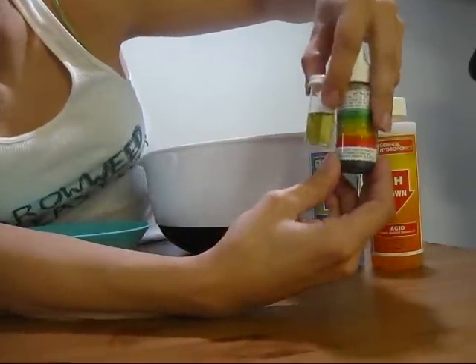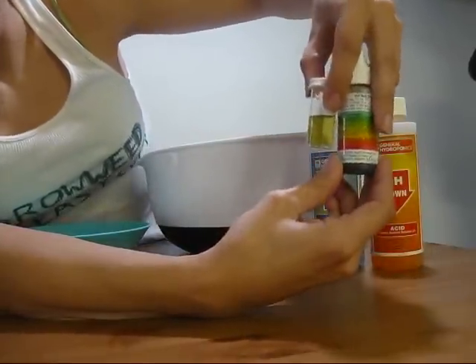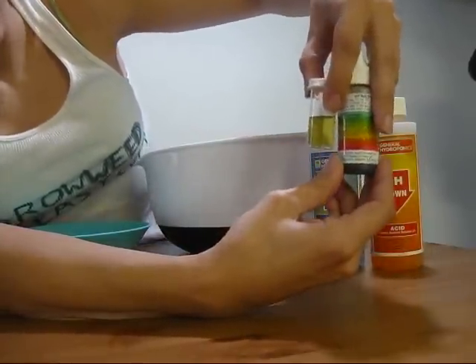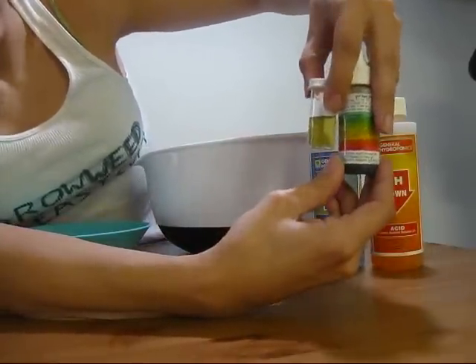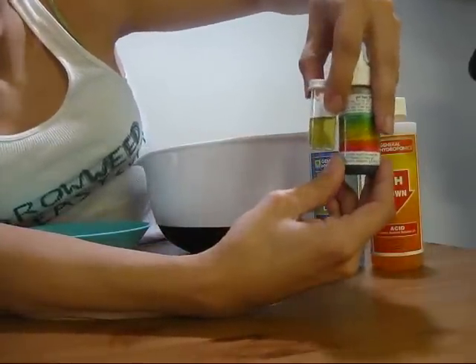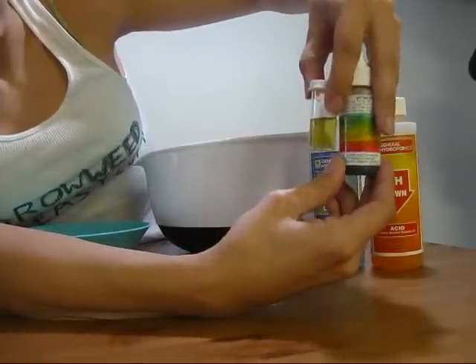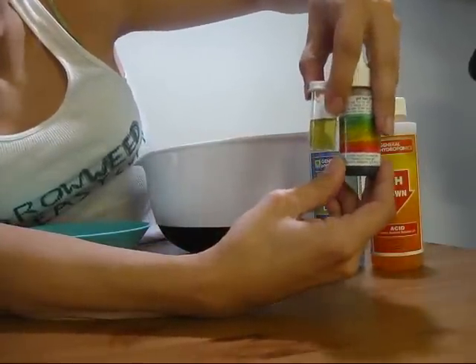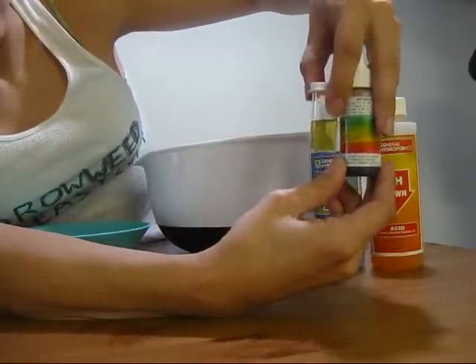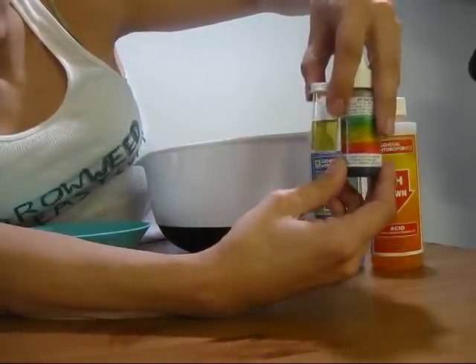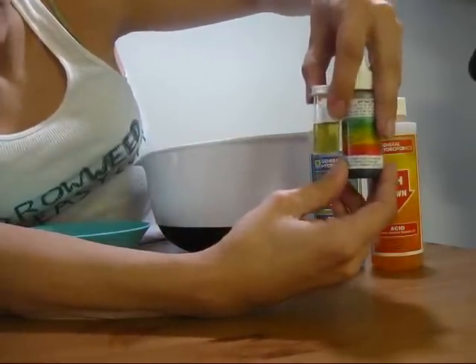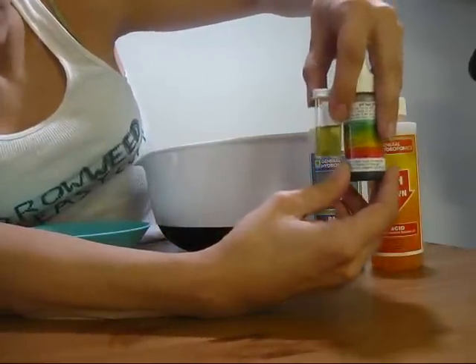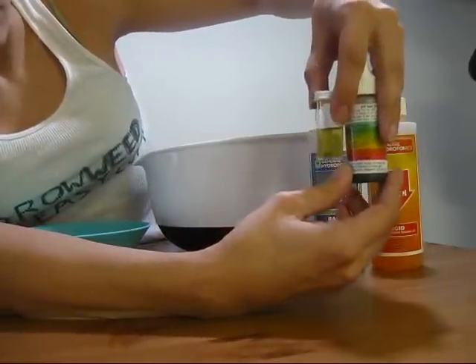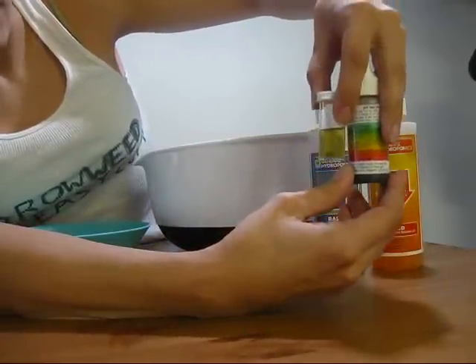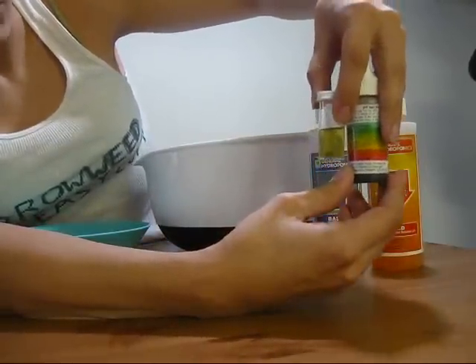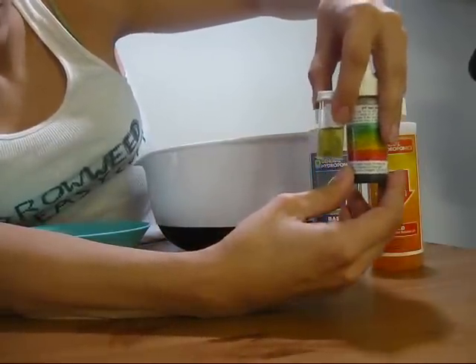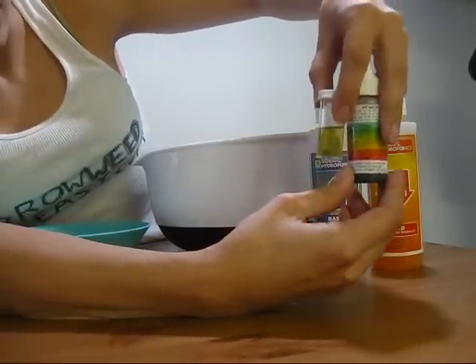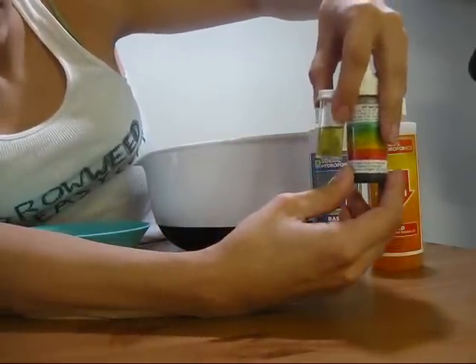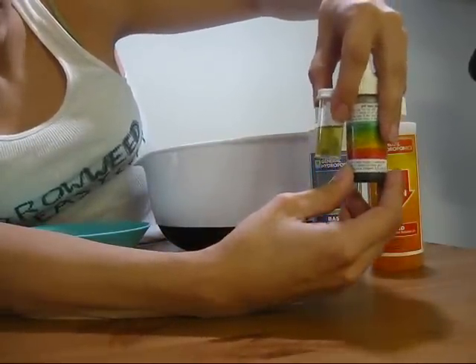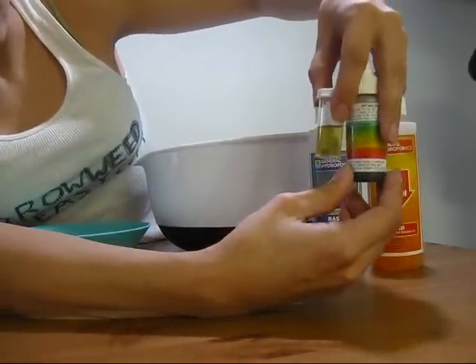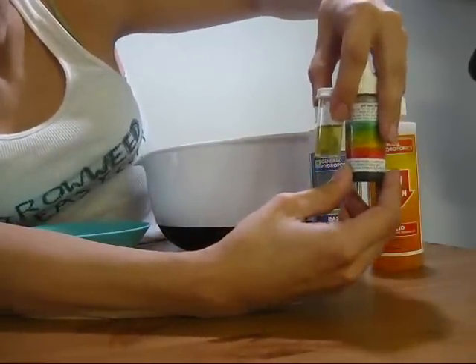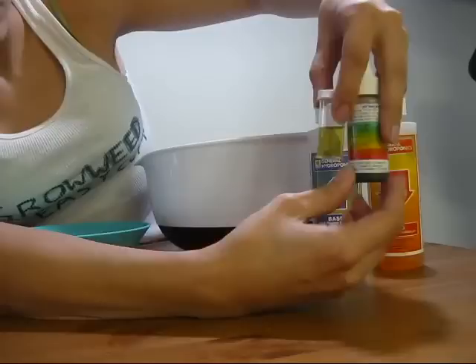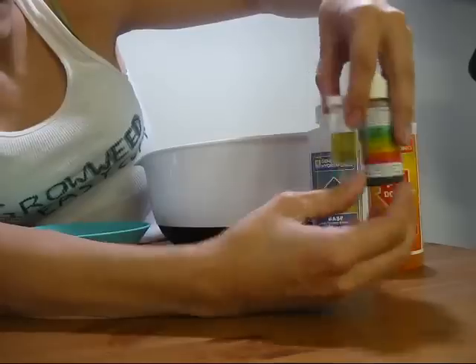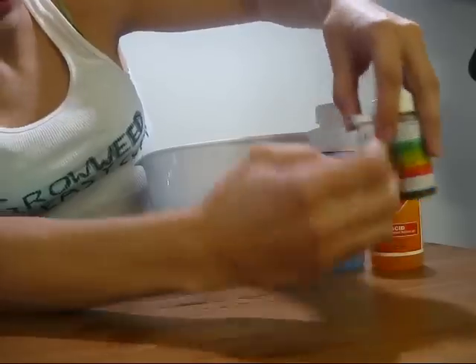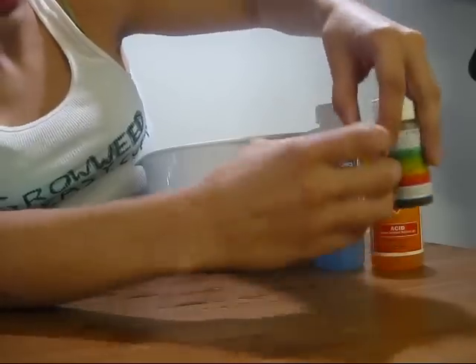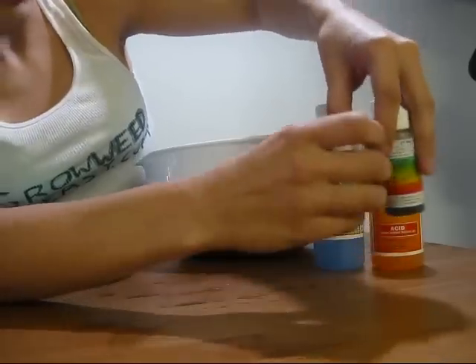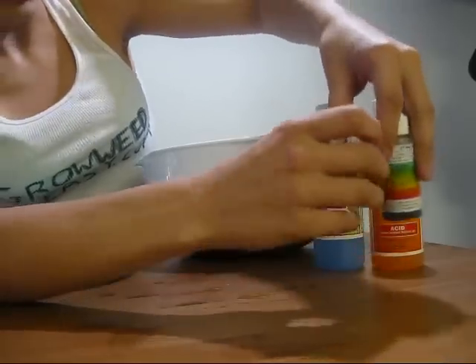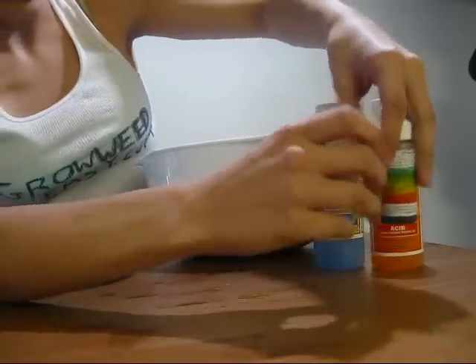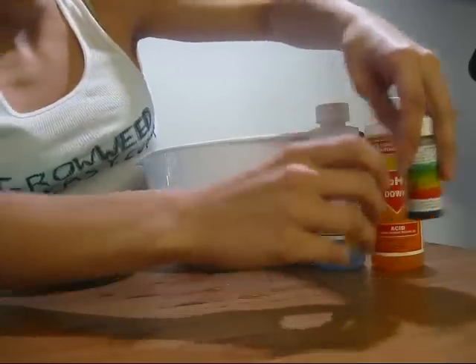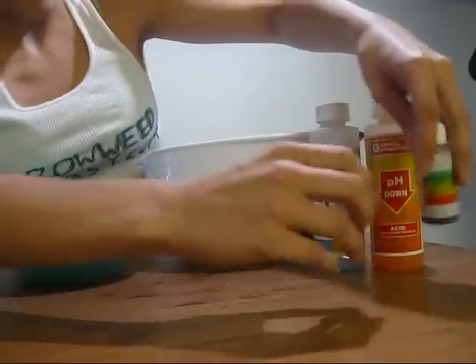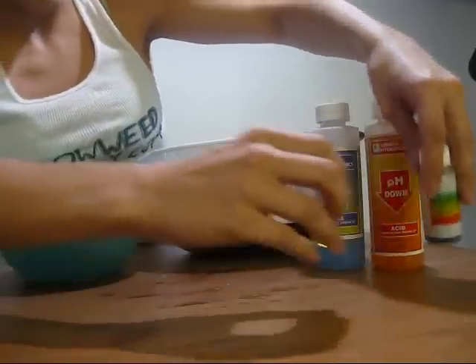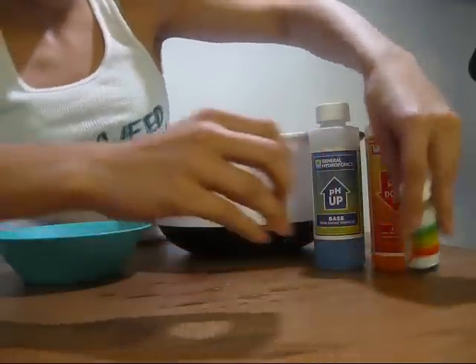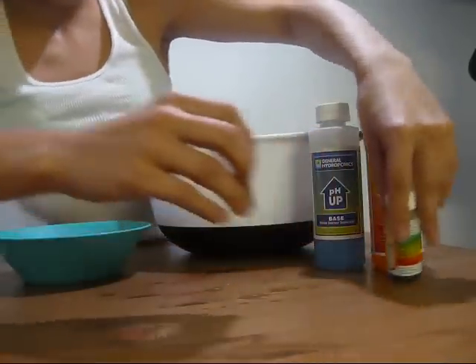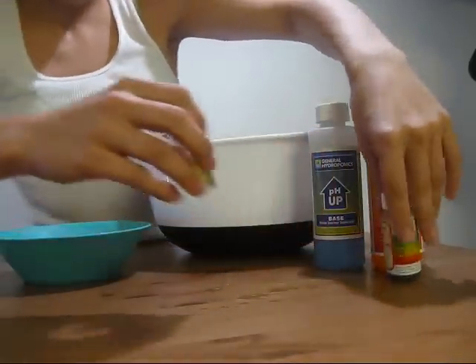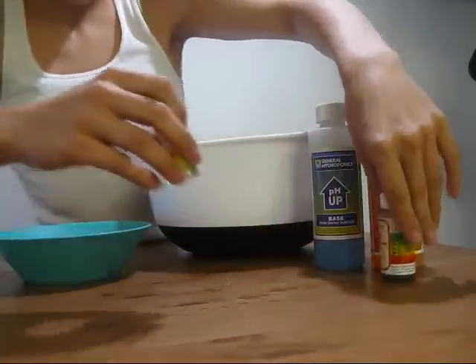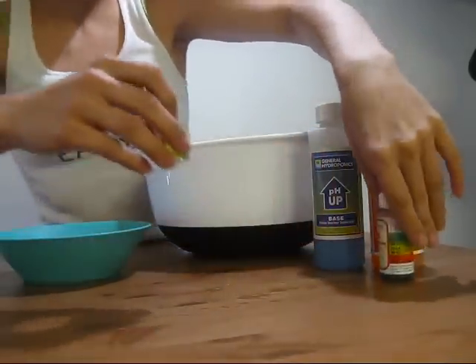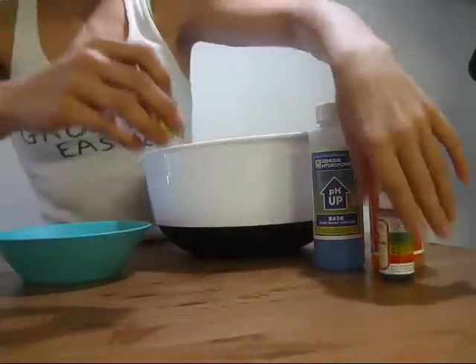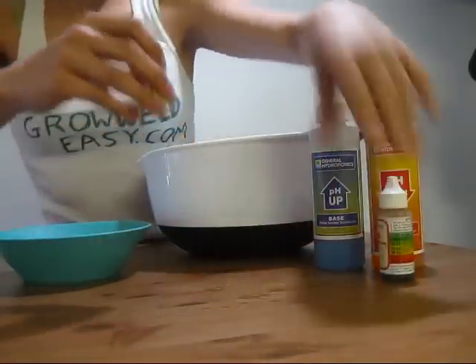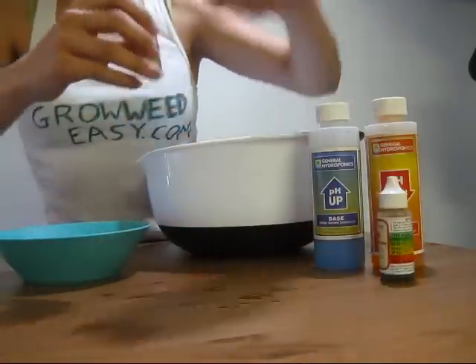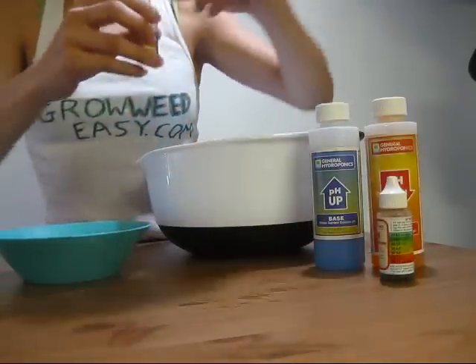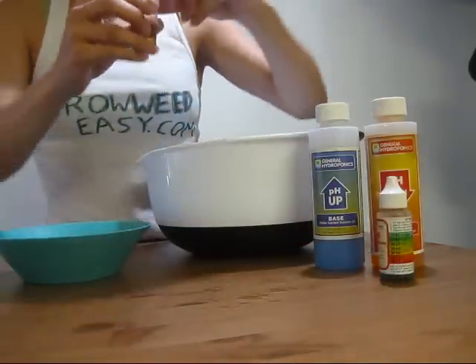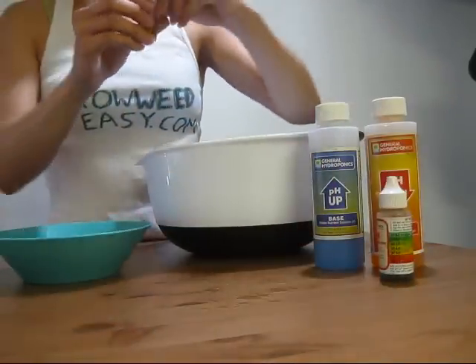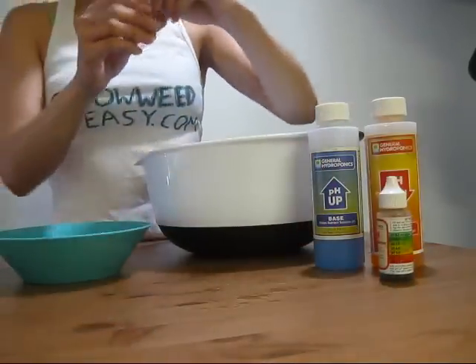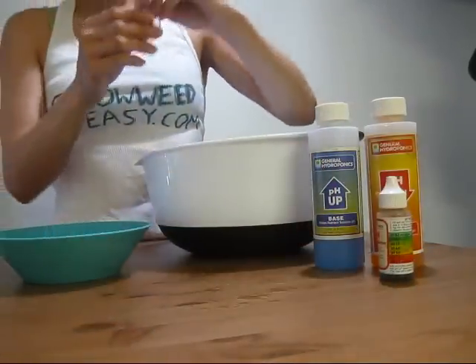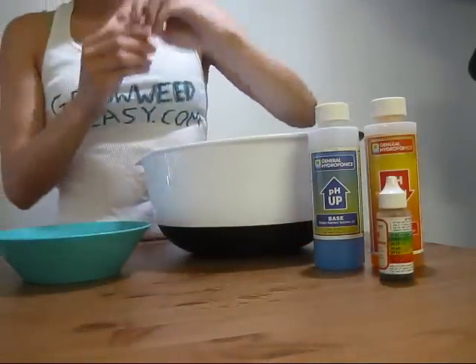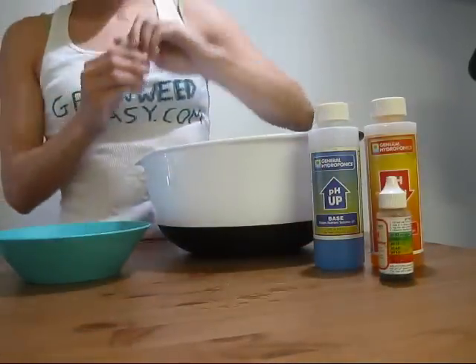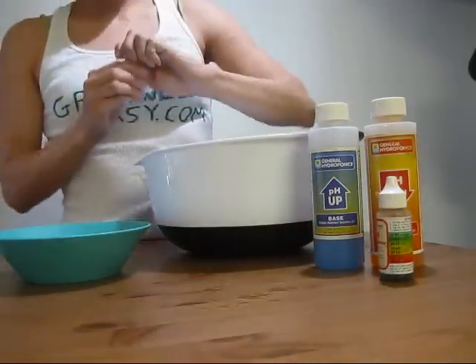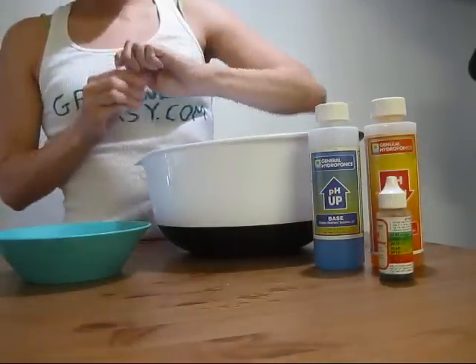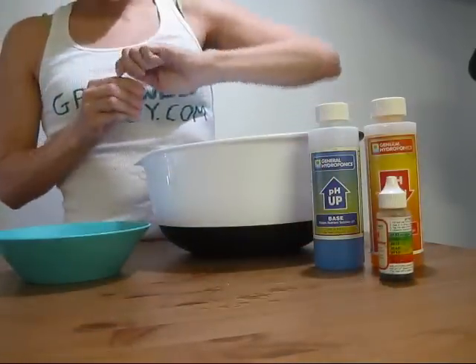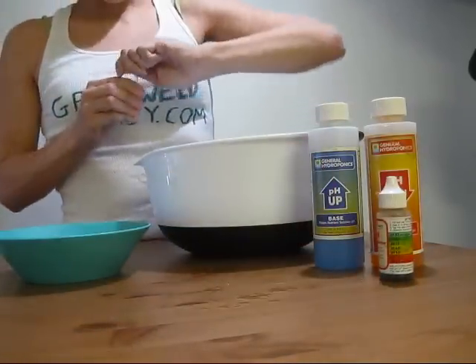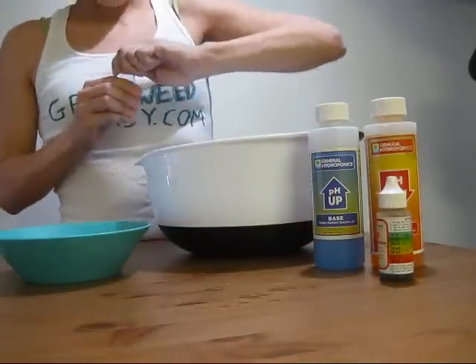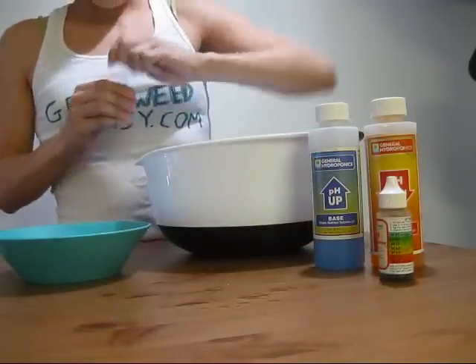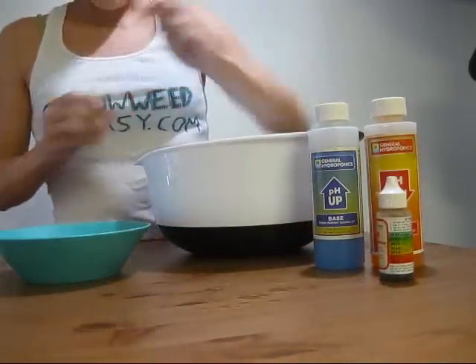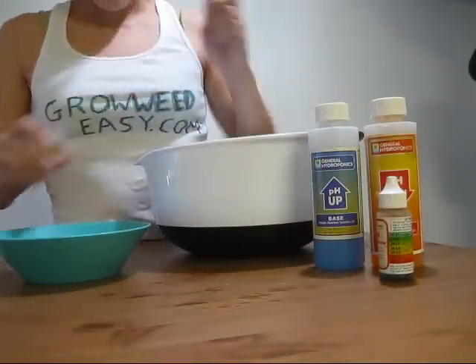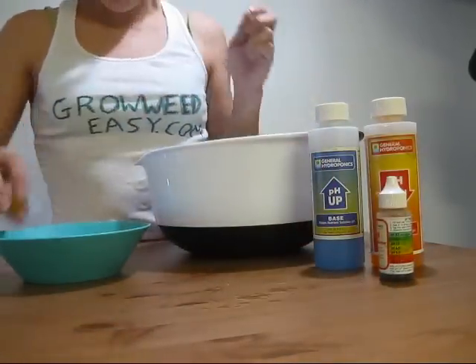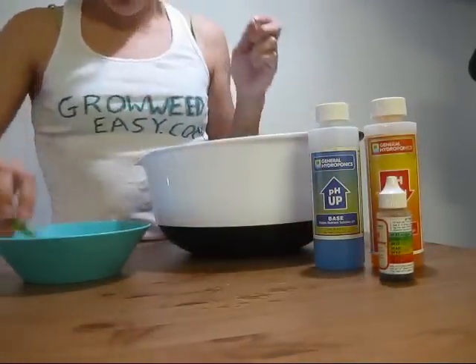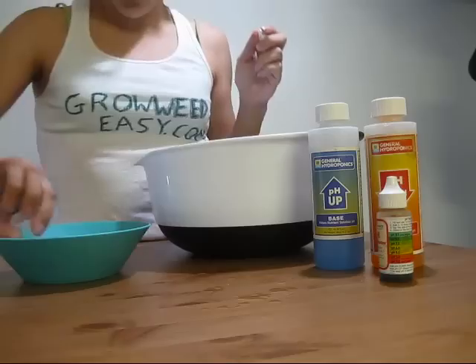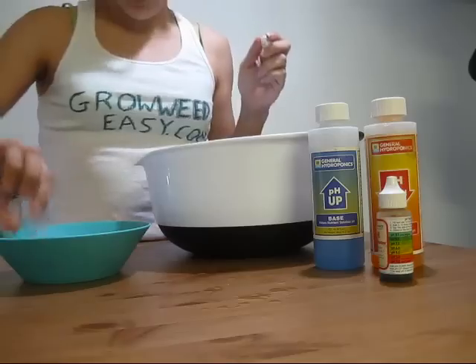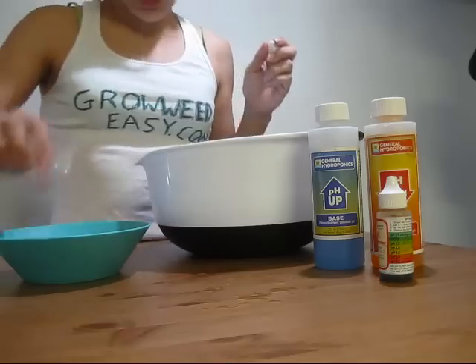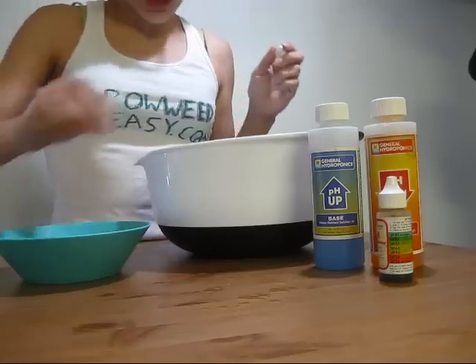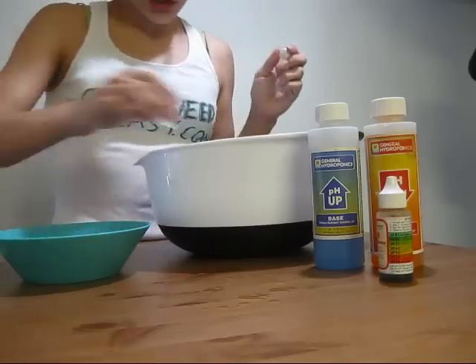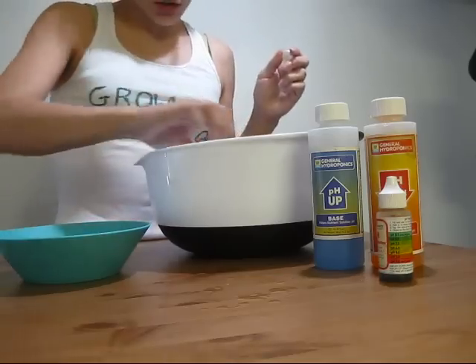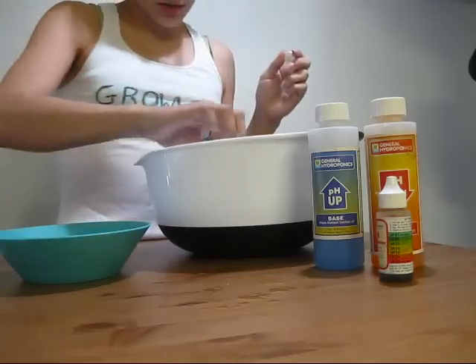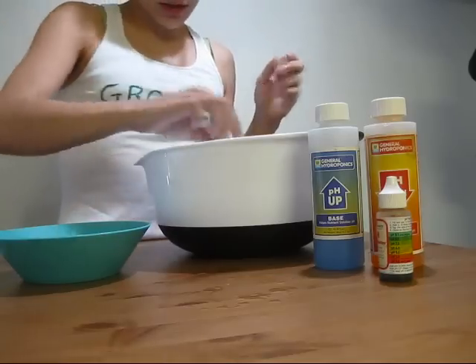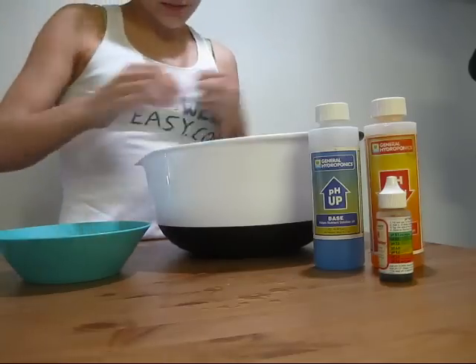I'm actually using this for hydroponic, so I'm going to be looking for a 5.5 to 5.8. So I need to lower the pH a little bit.